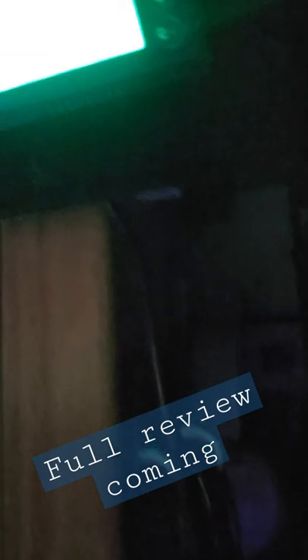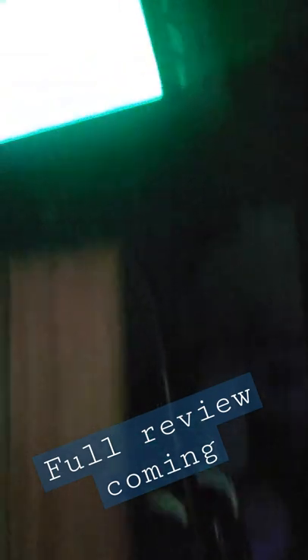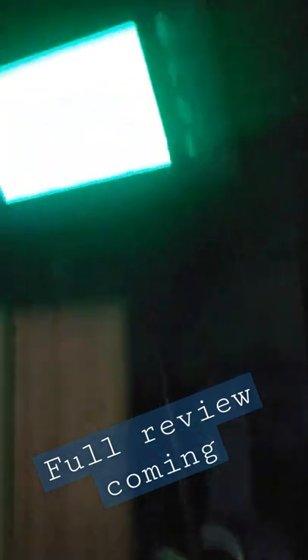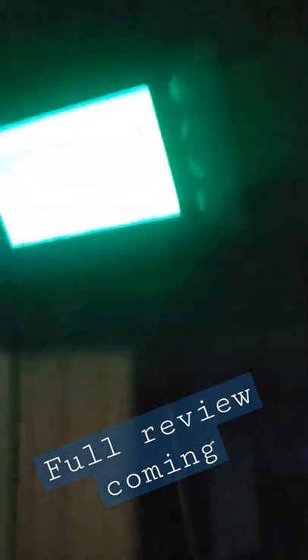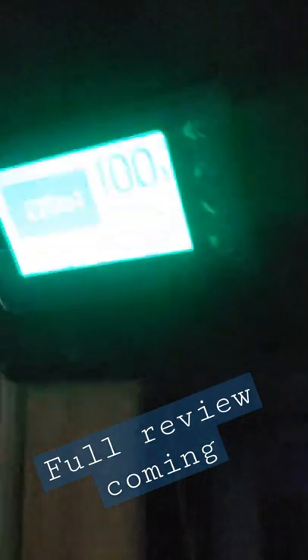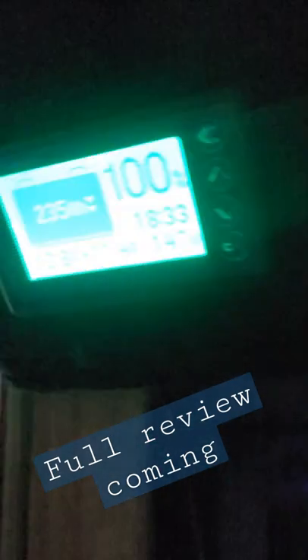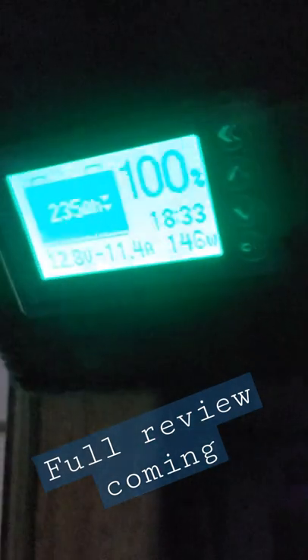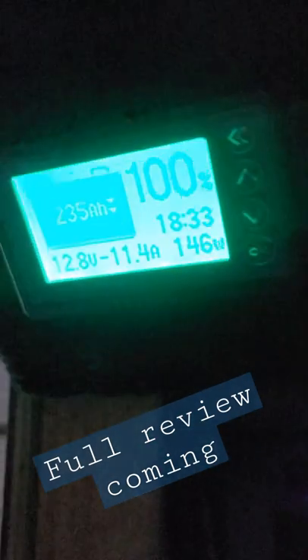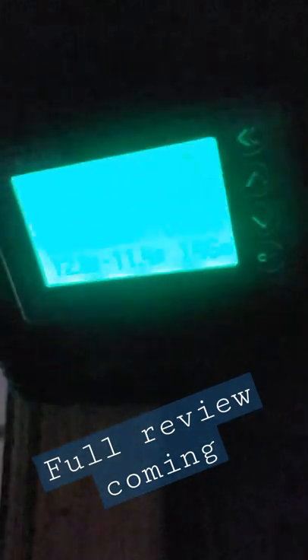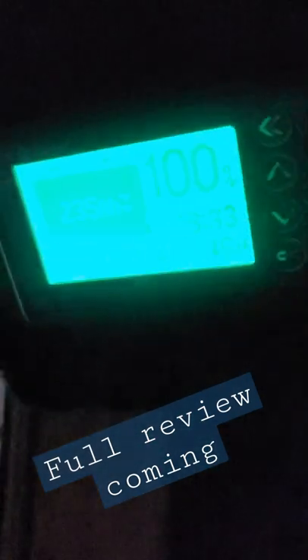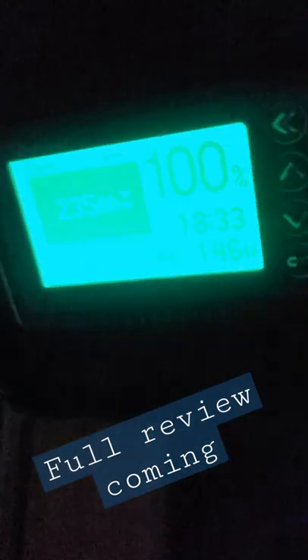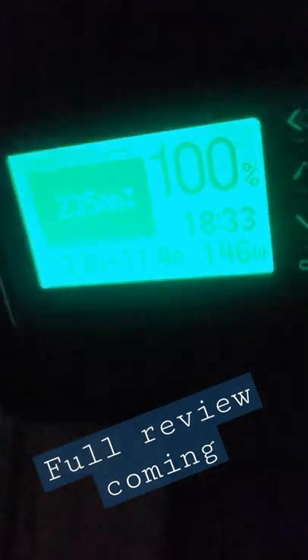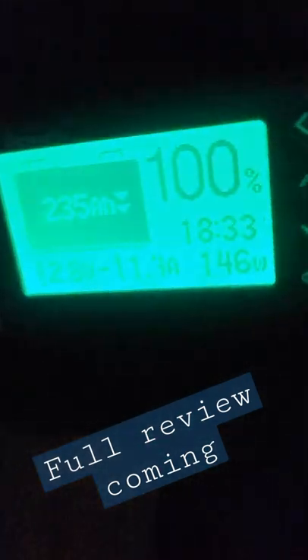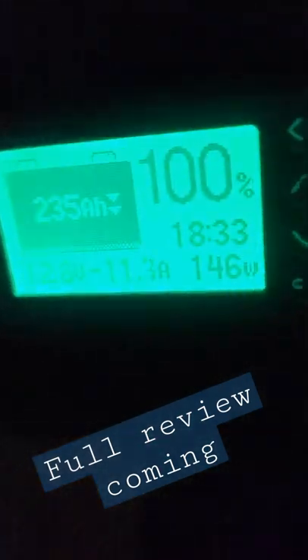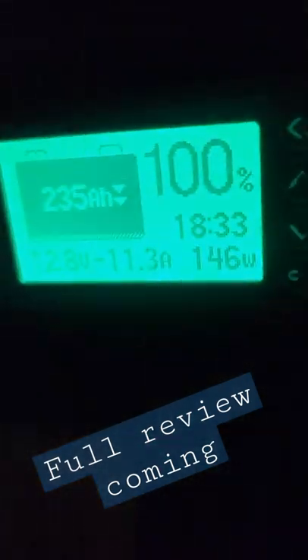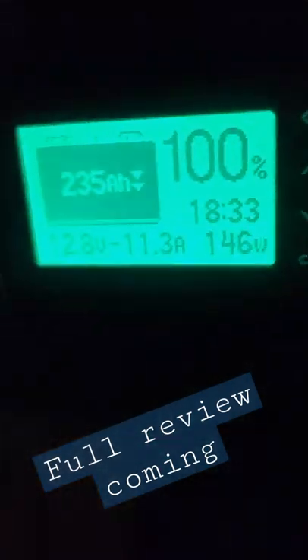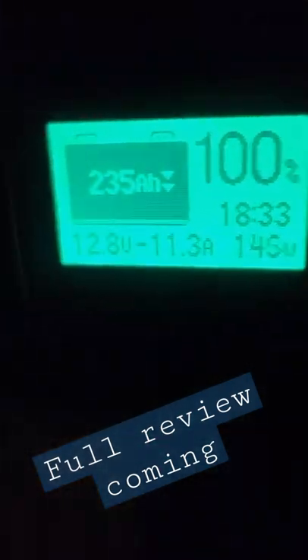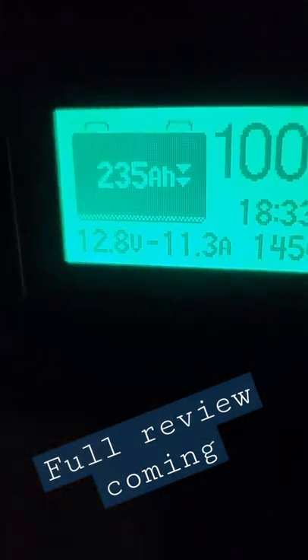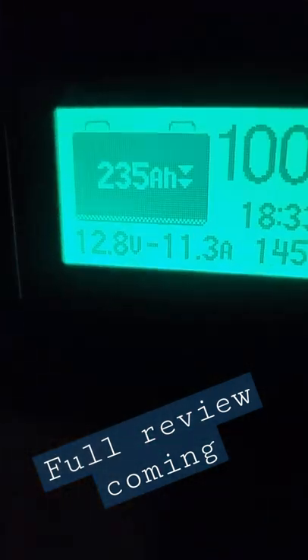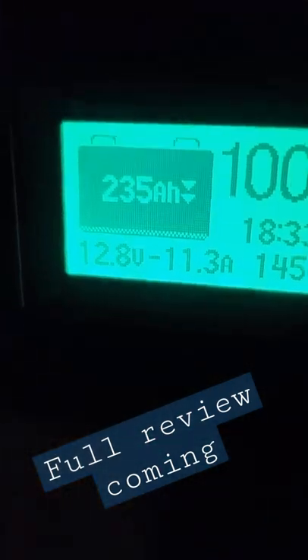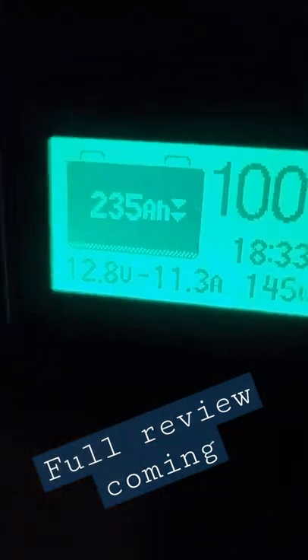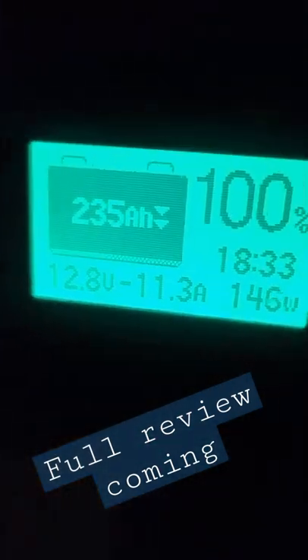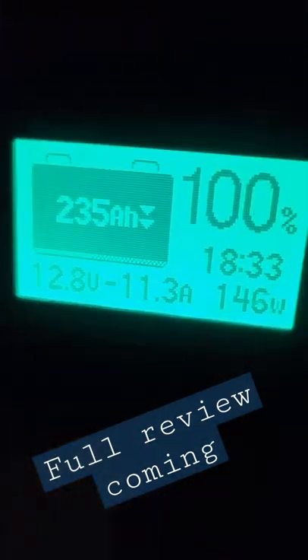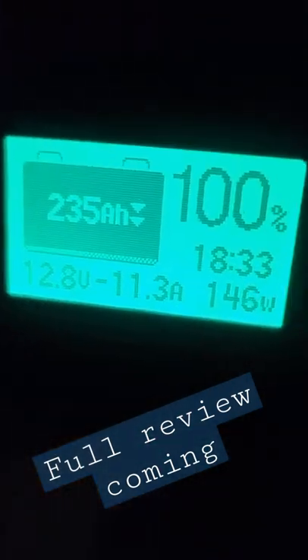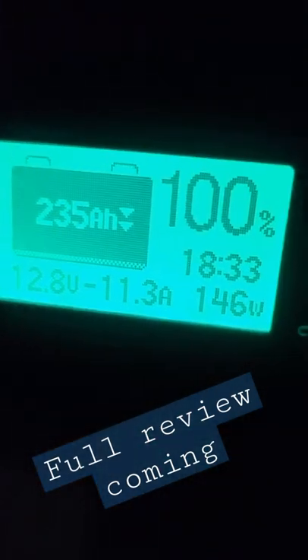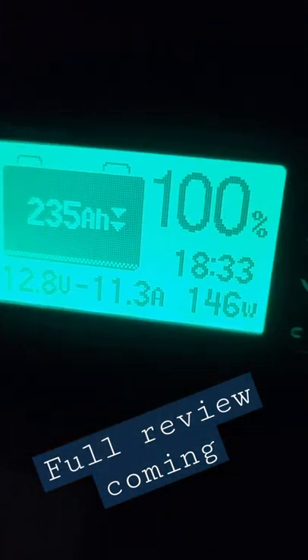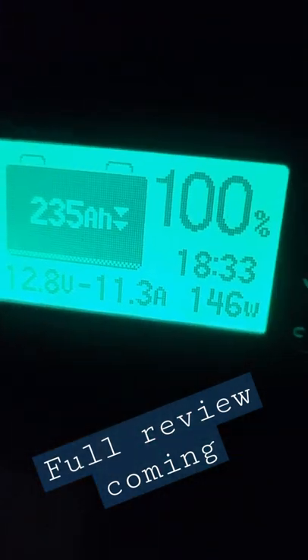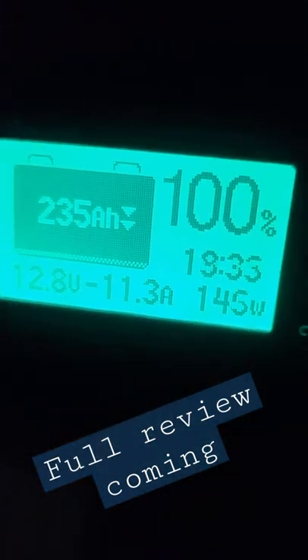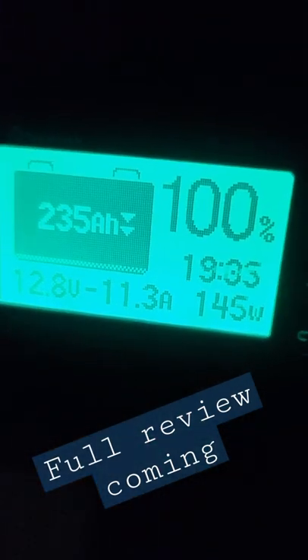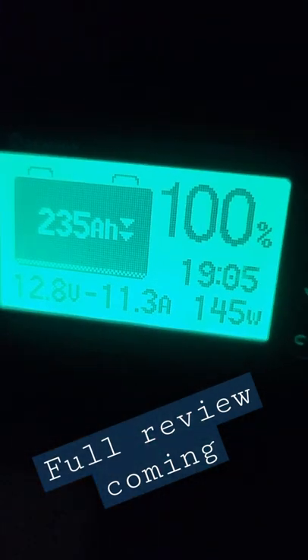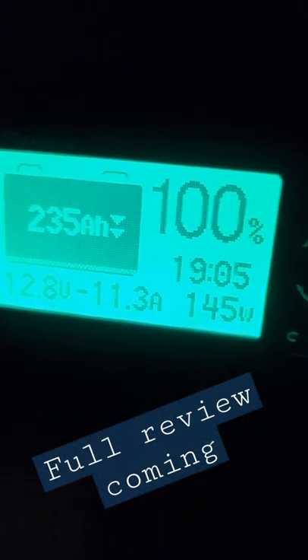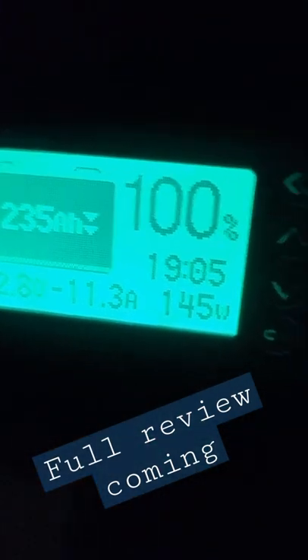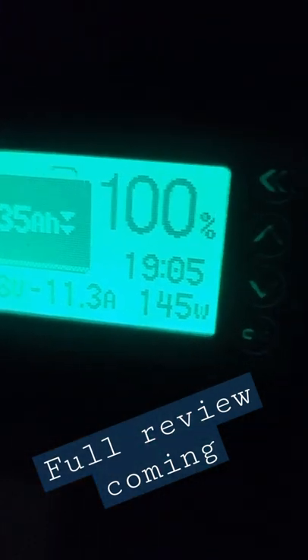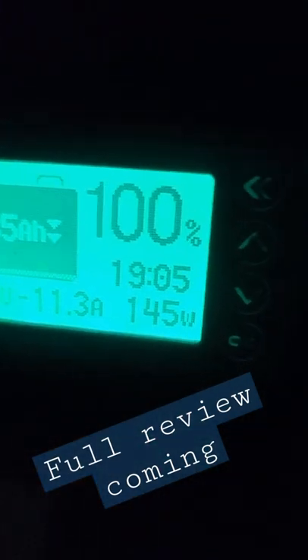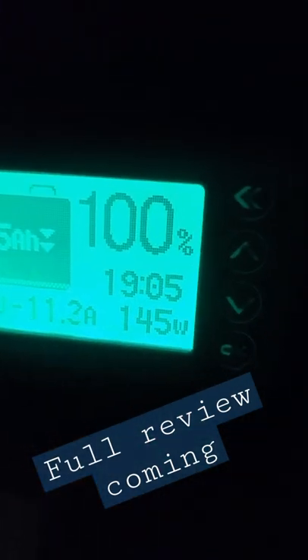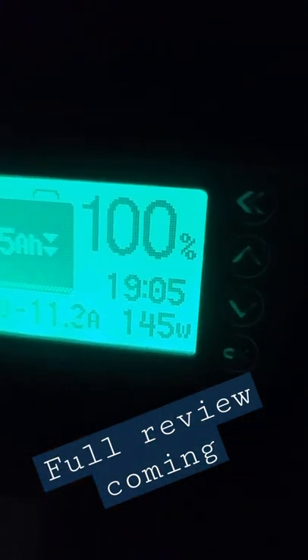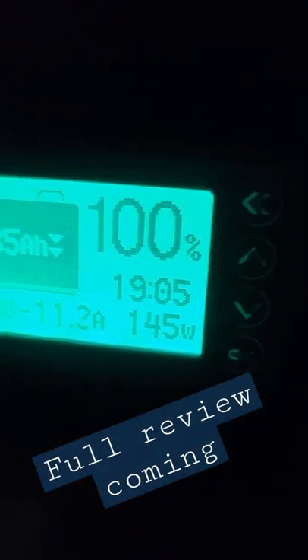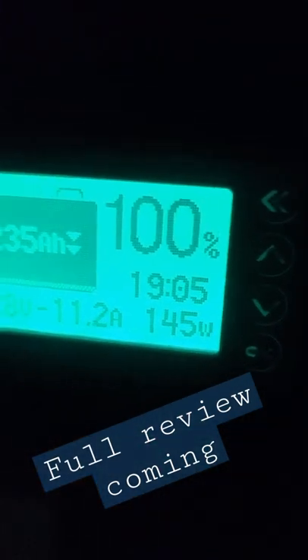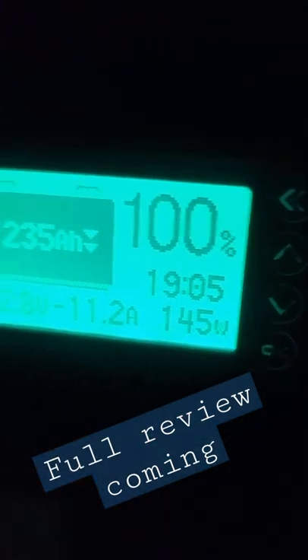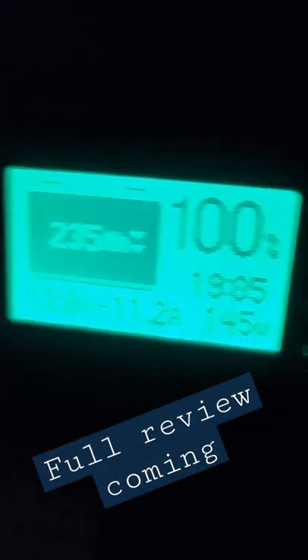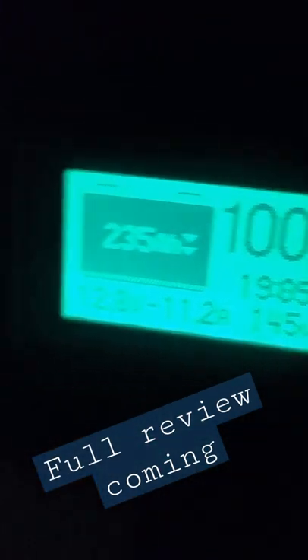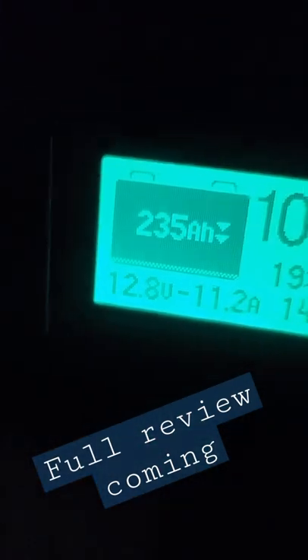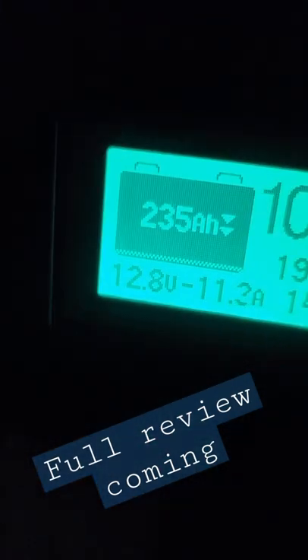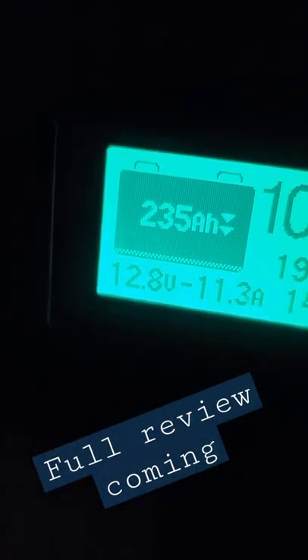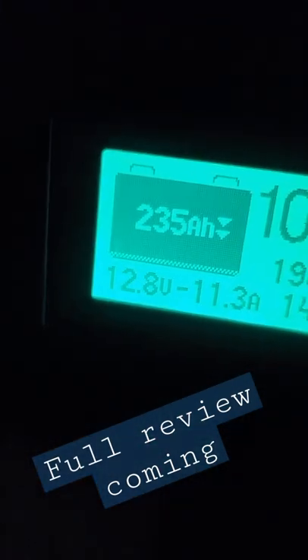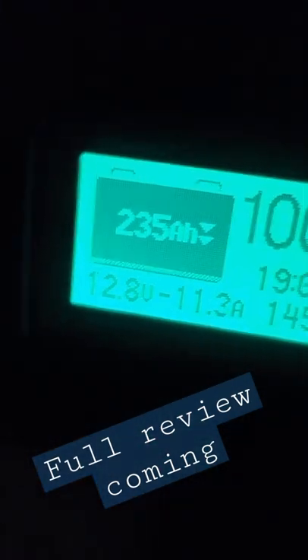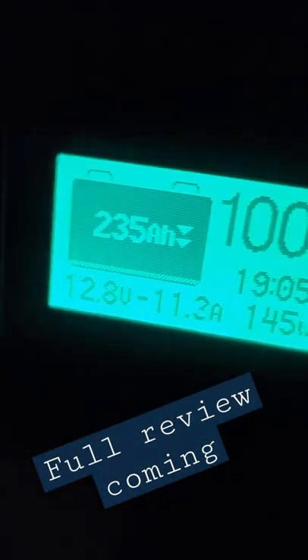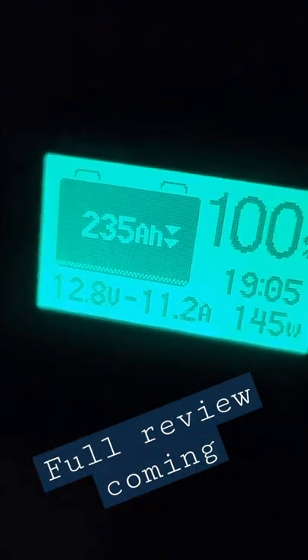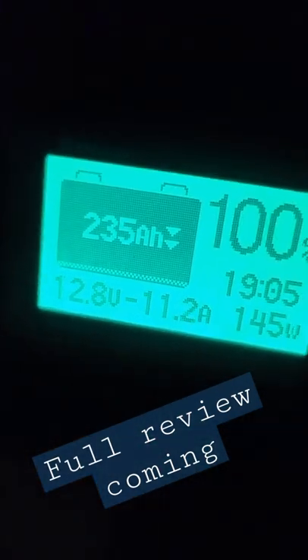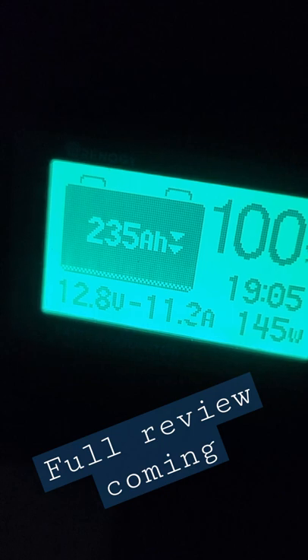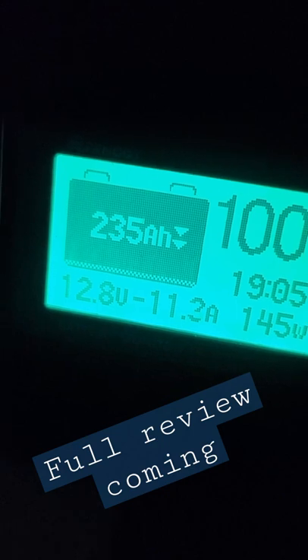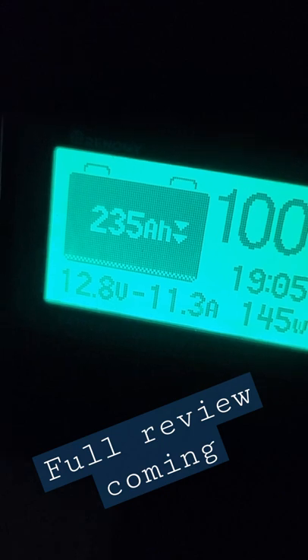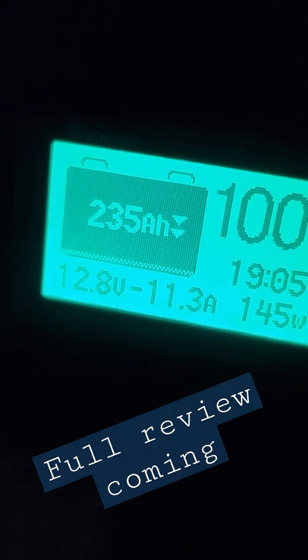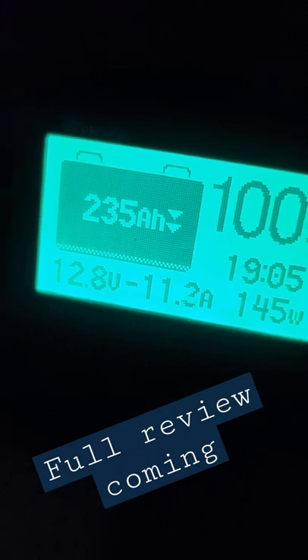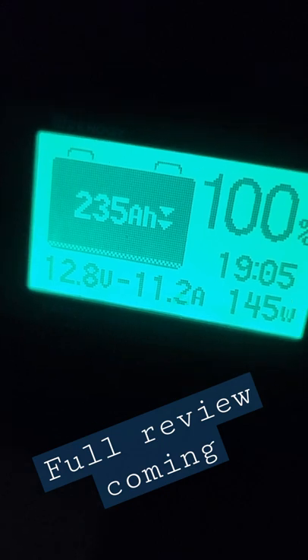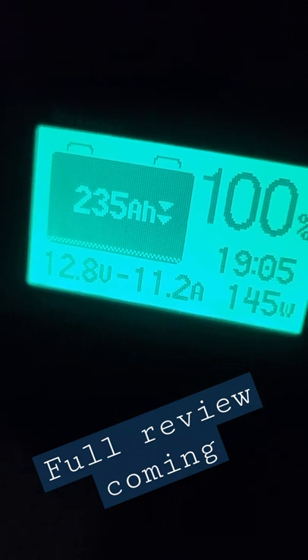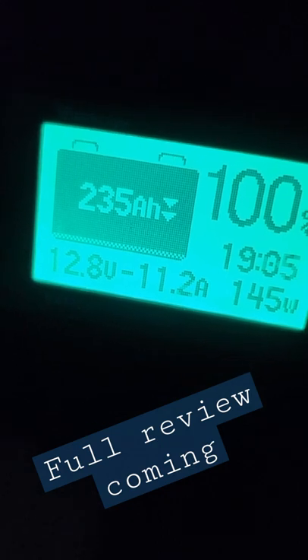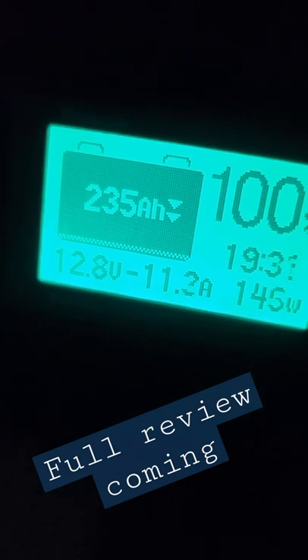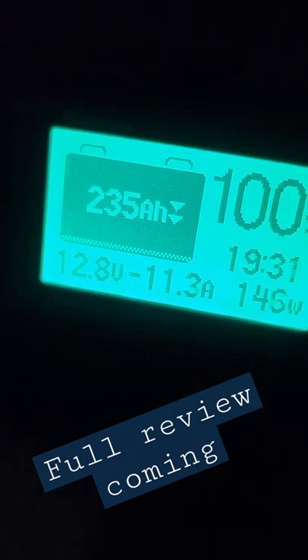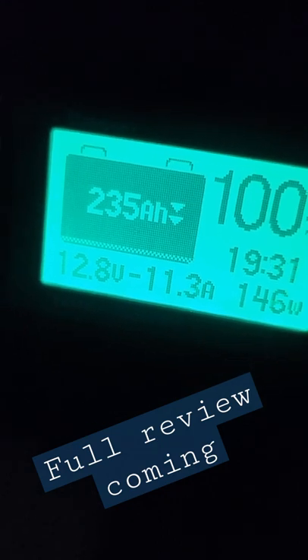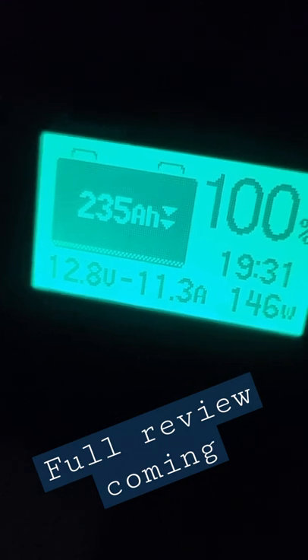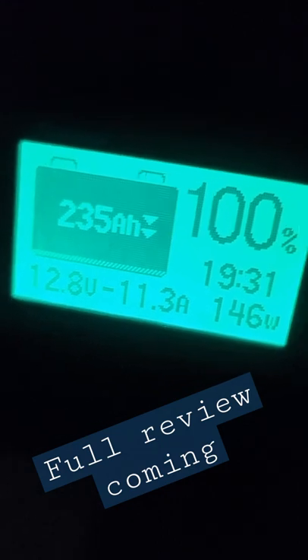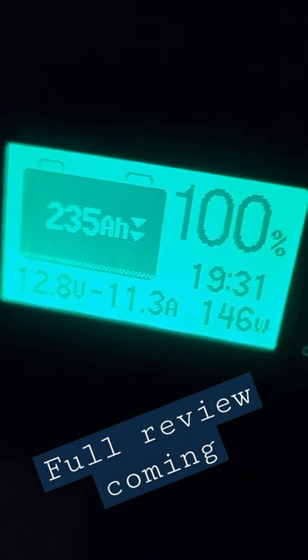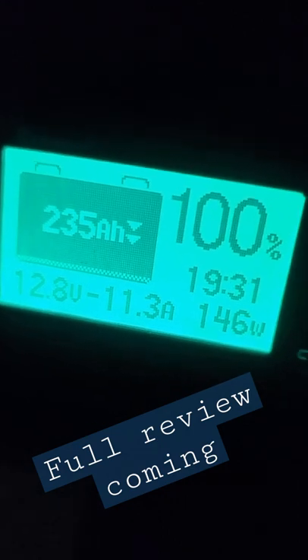This is my new Myrnergy battery monitor. It was 80 bucks on Amazon. I'll leave a link.